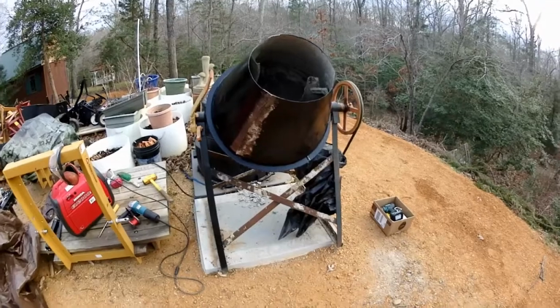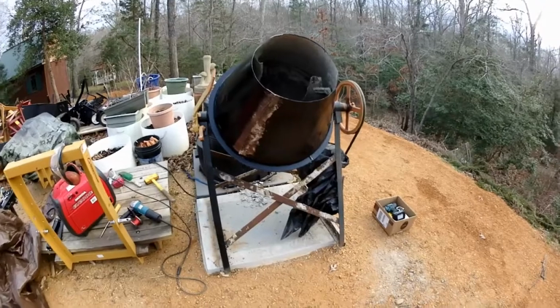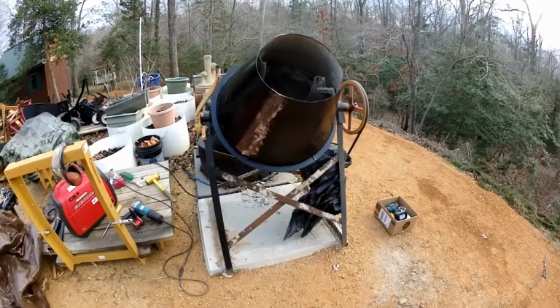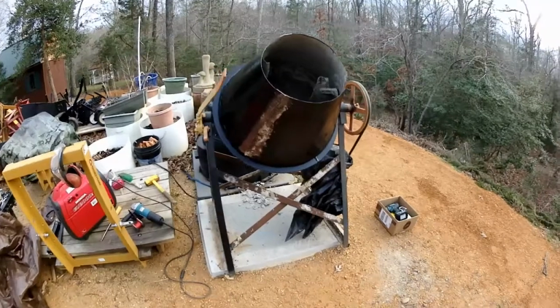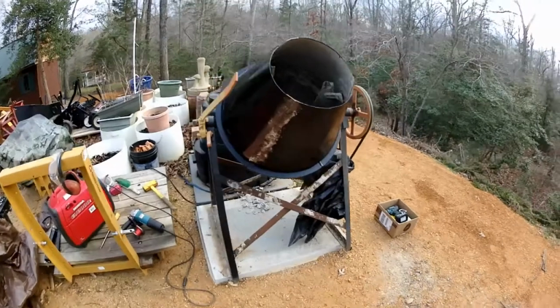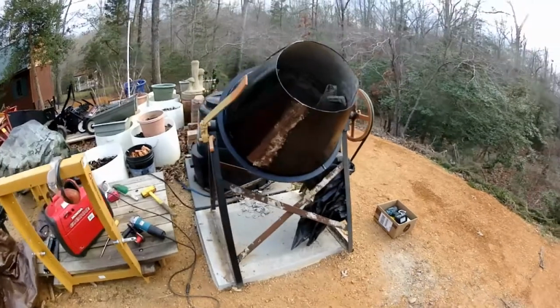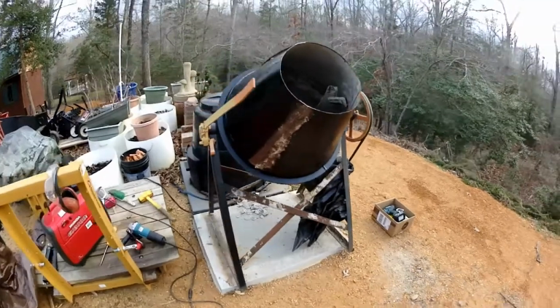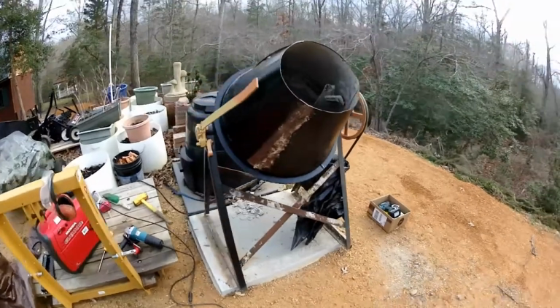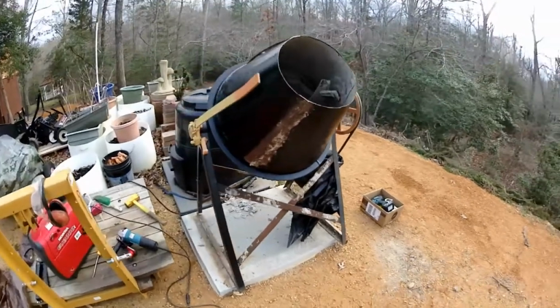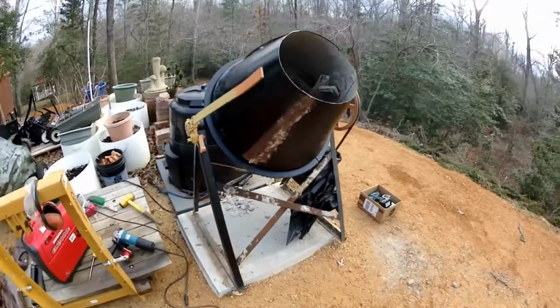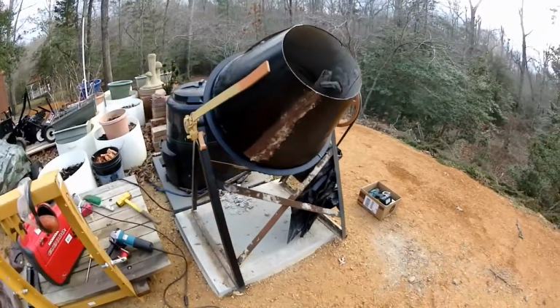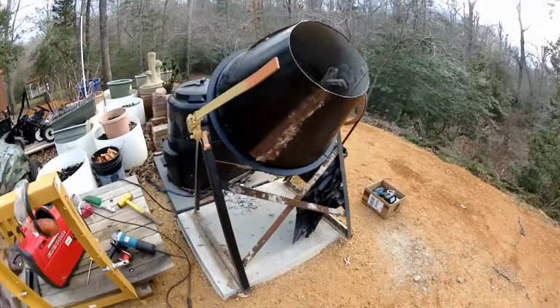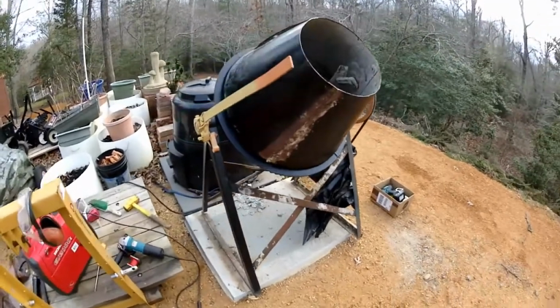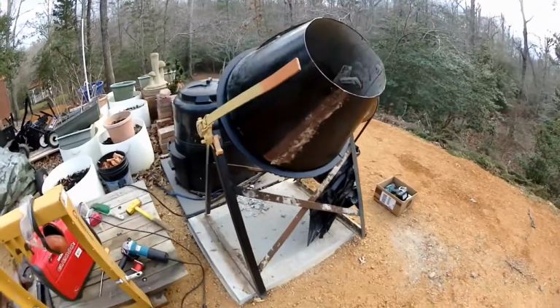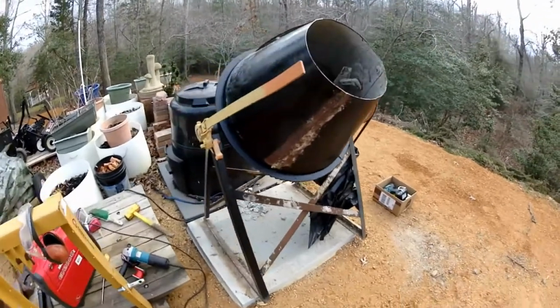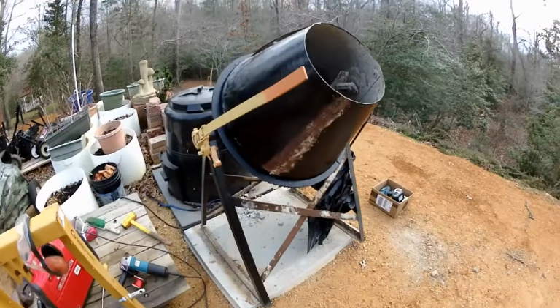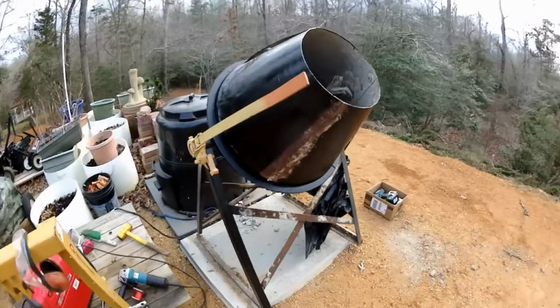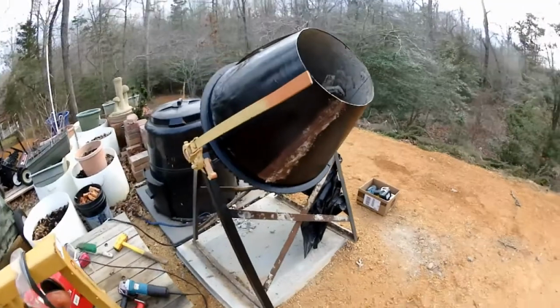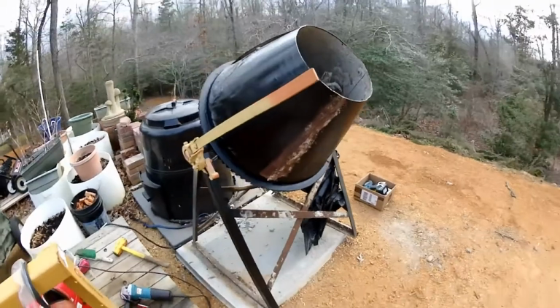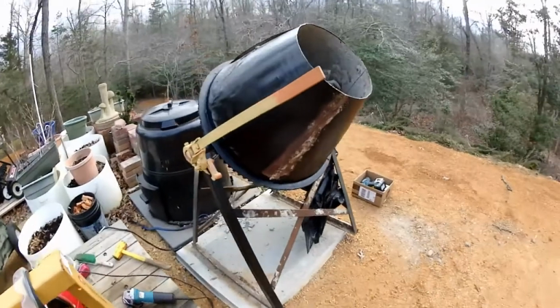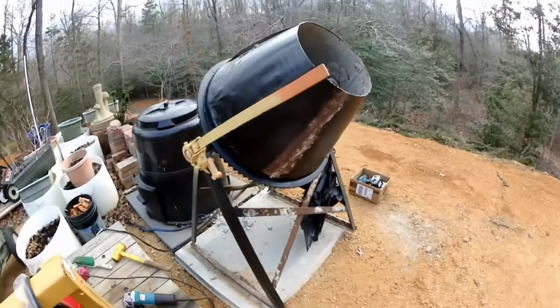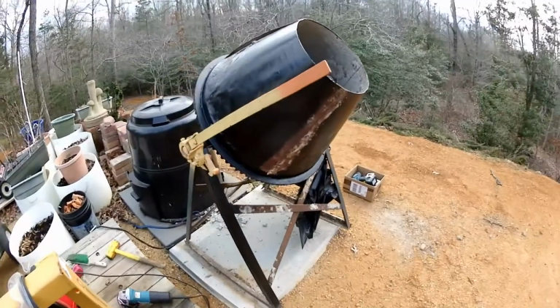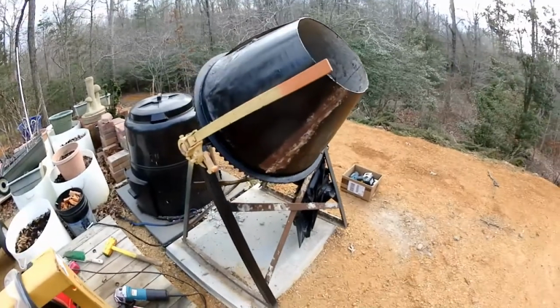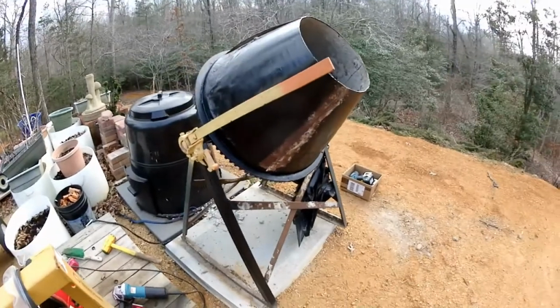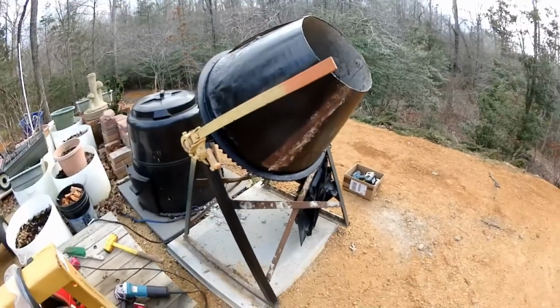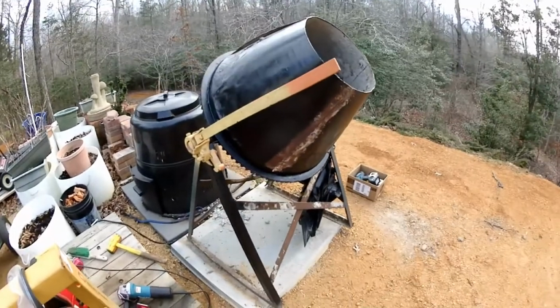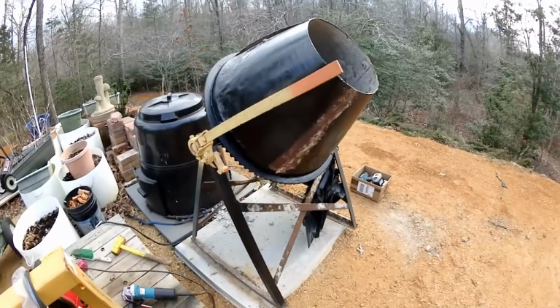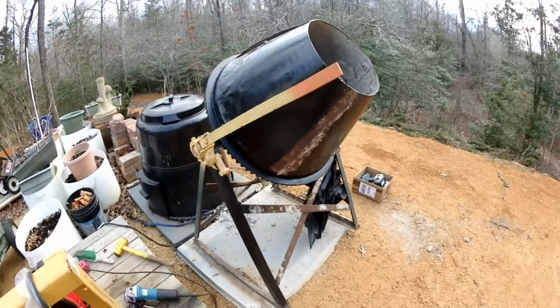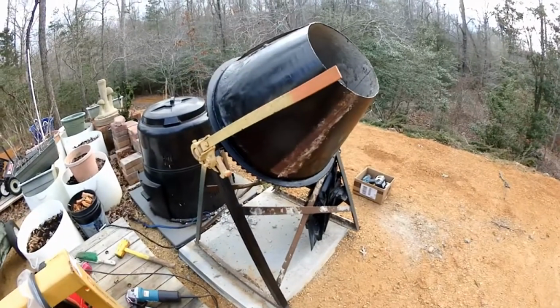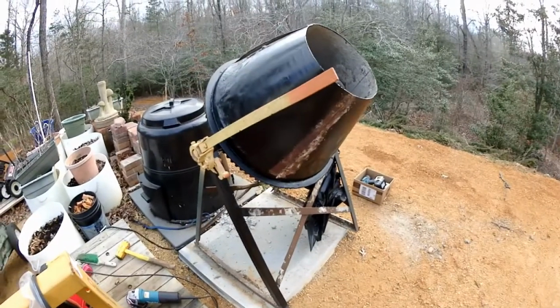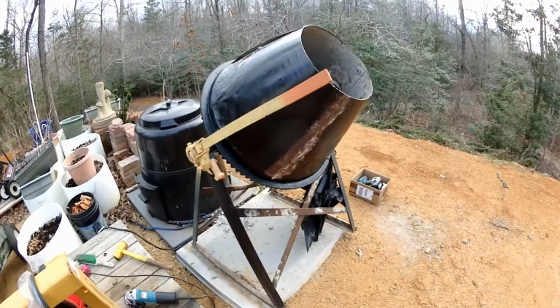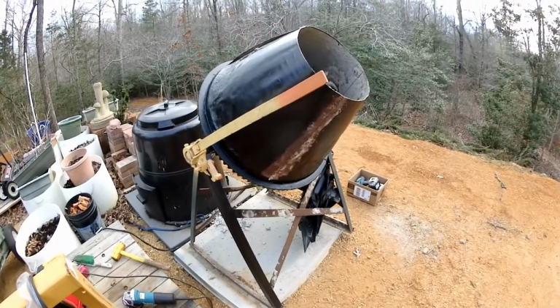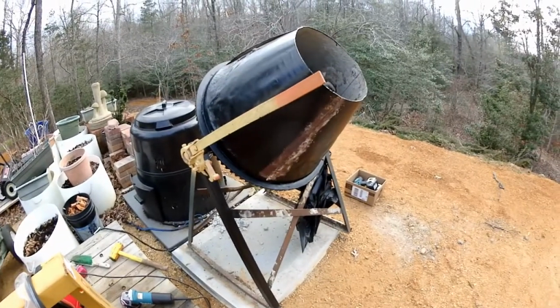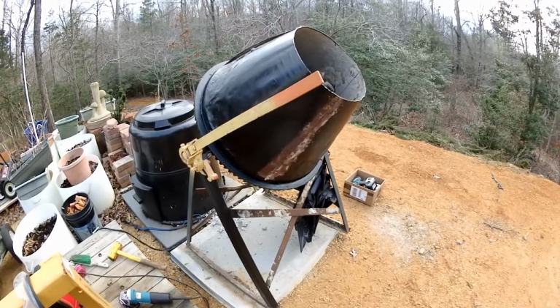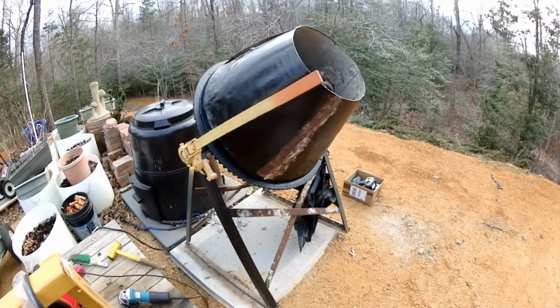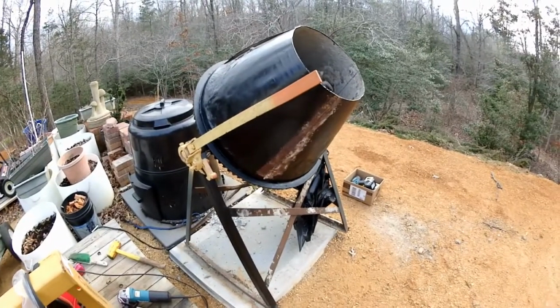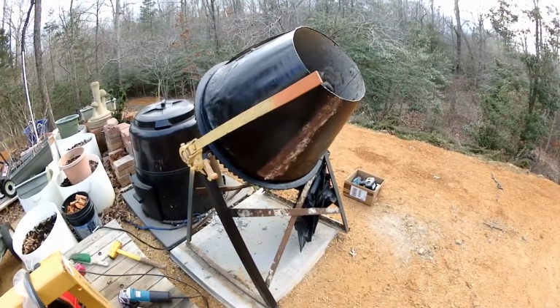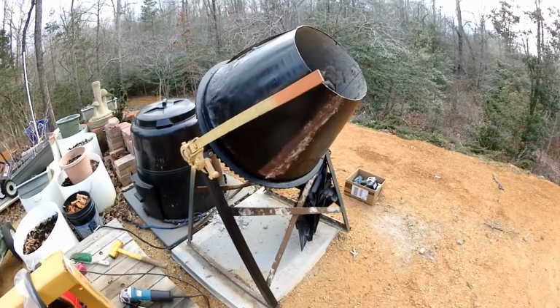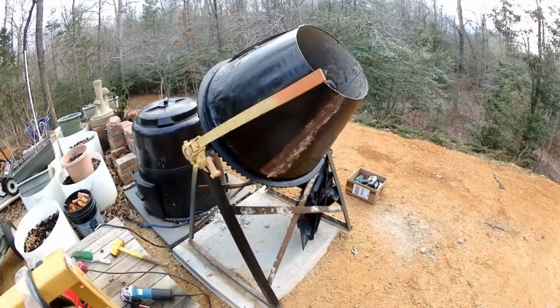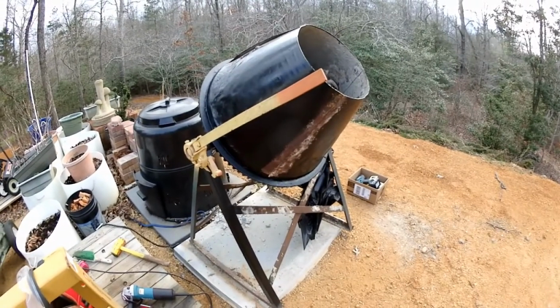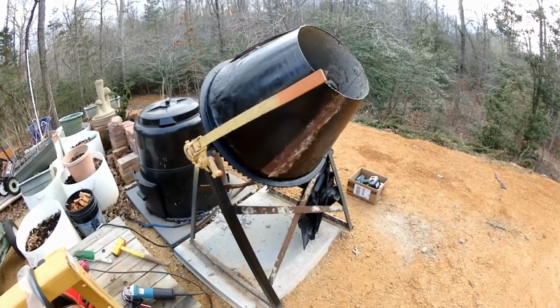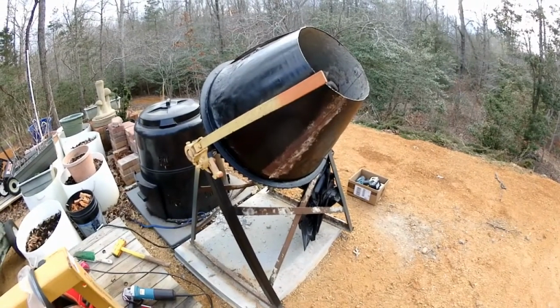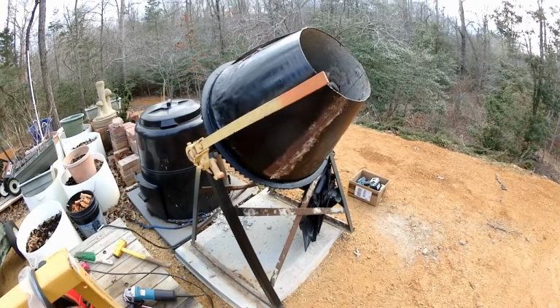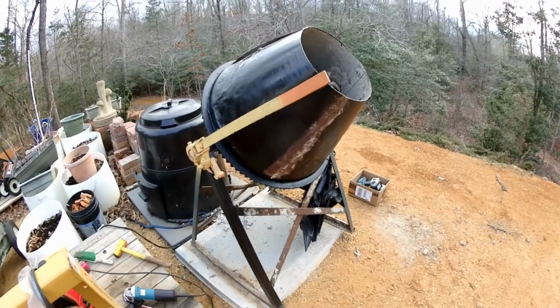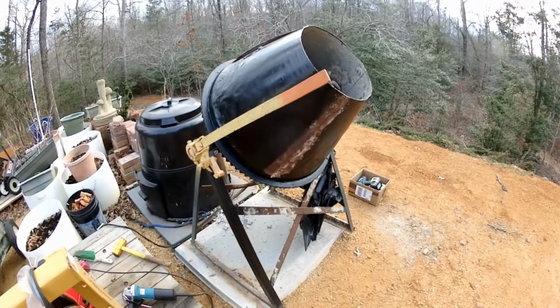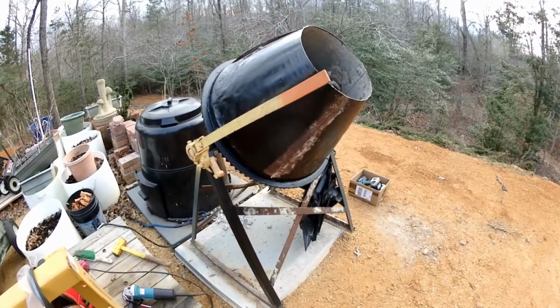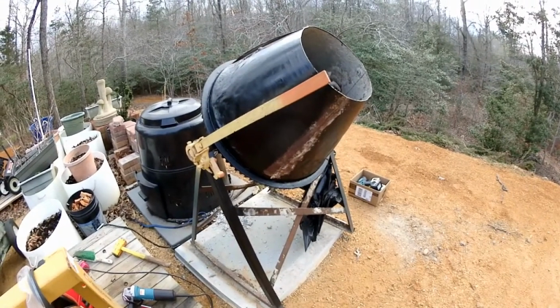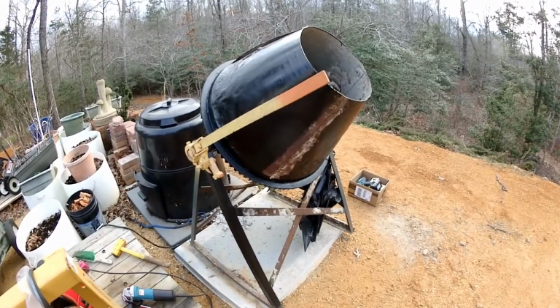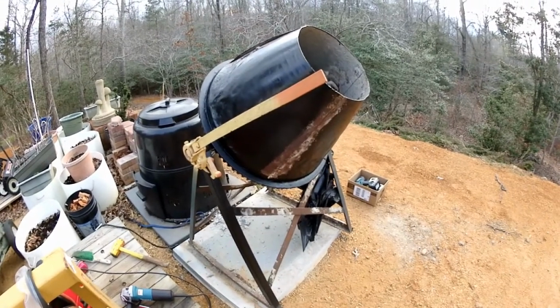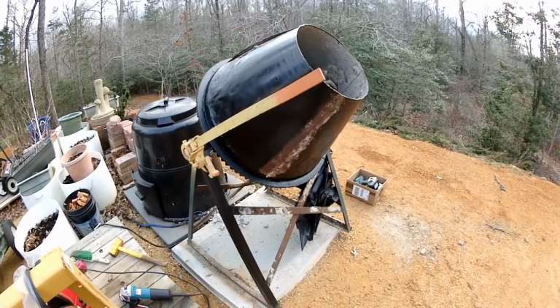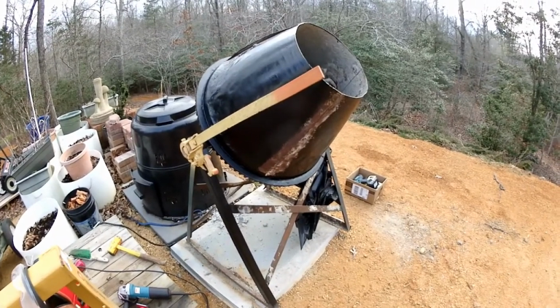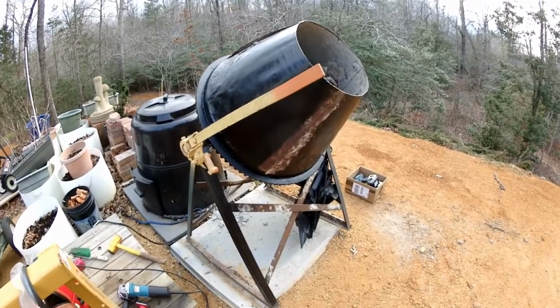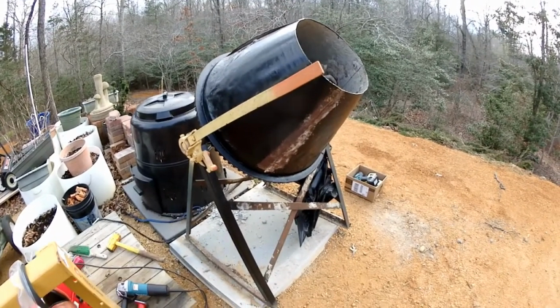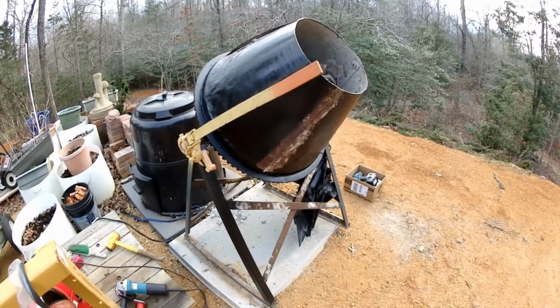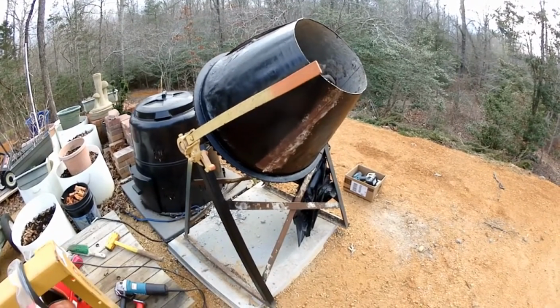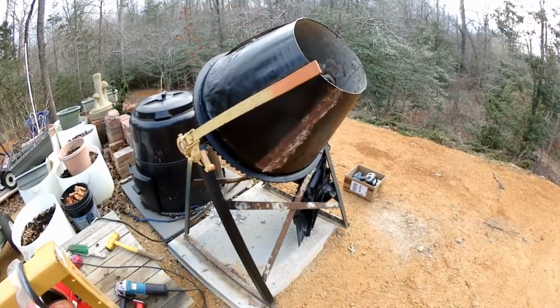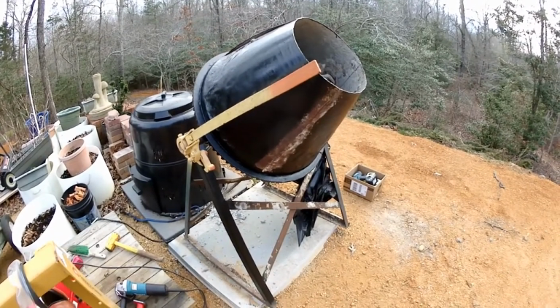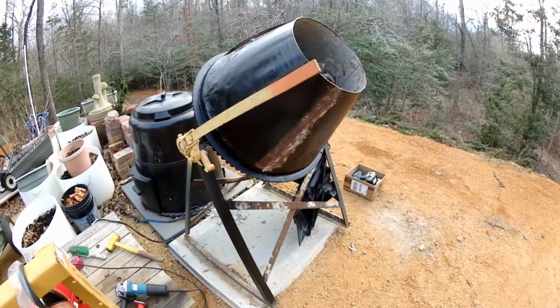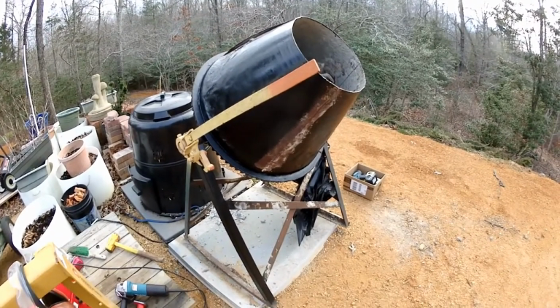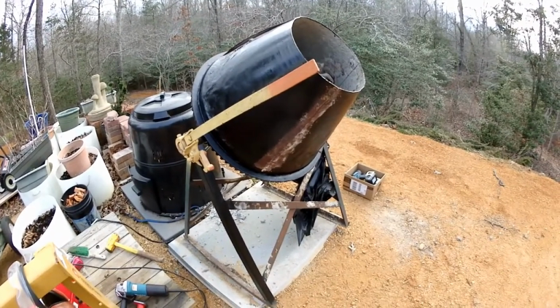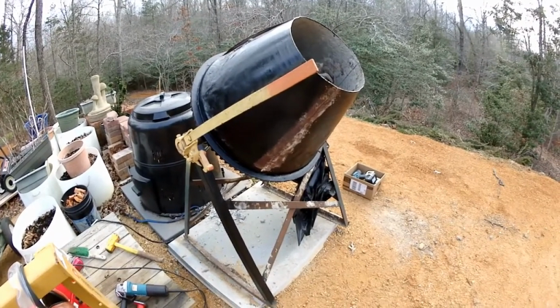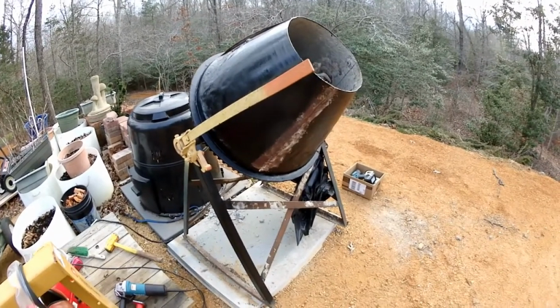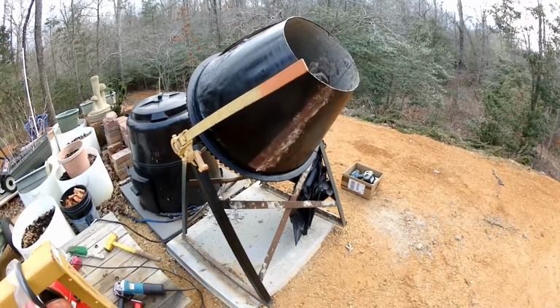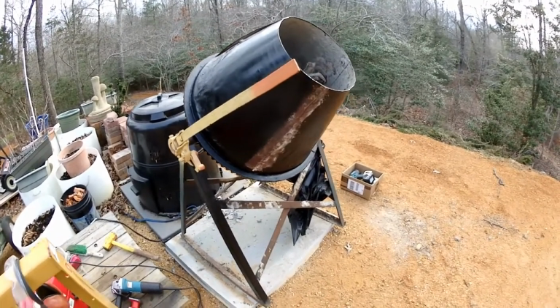So somehow I get working on this old concrete mixer, which I picked up from my buddy for 20 bucks. He was going to haul it off for scrap metal, and I said, oh no, you're not.